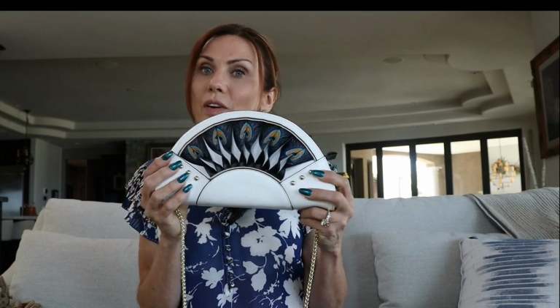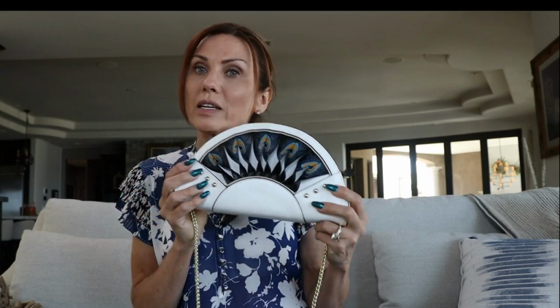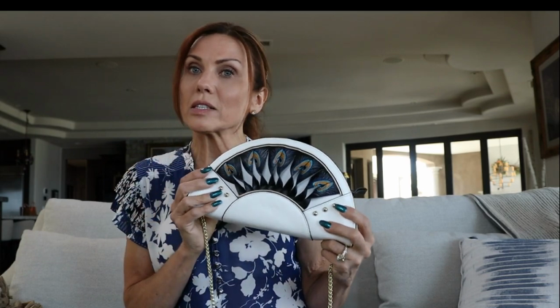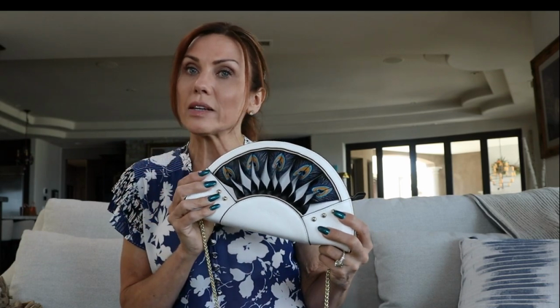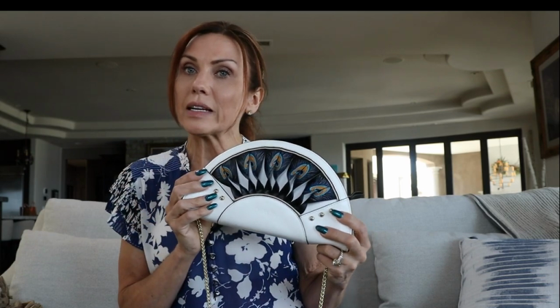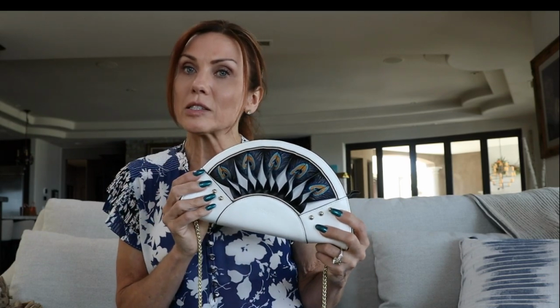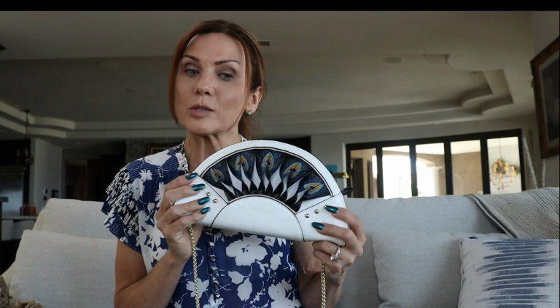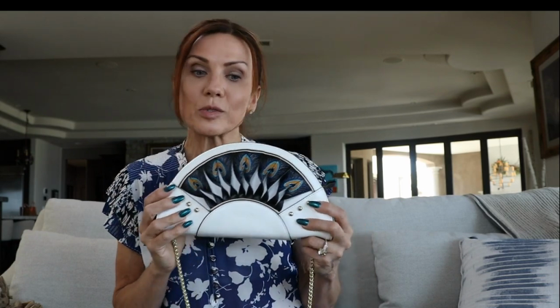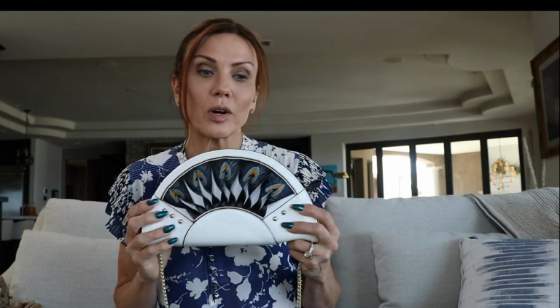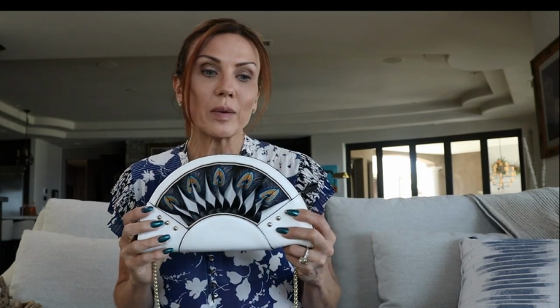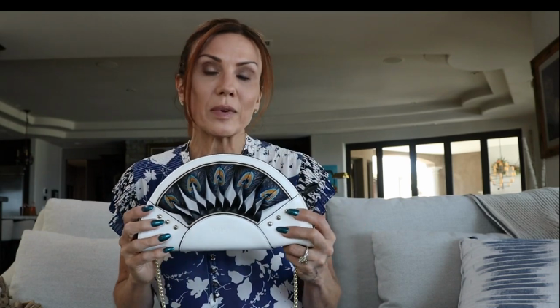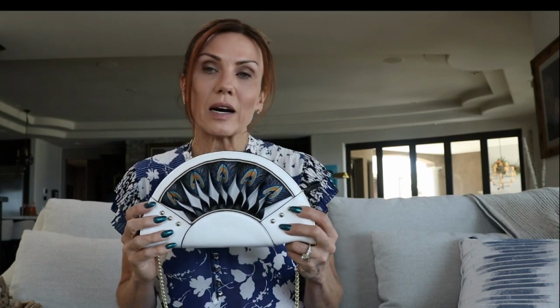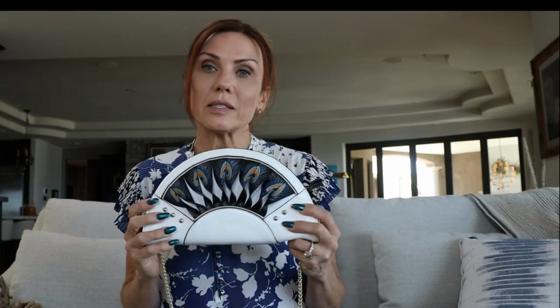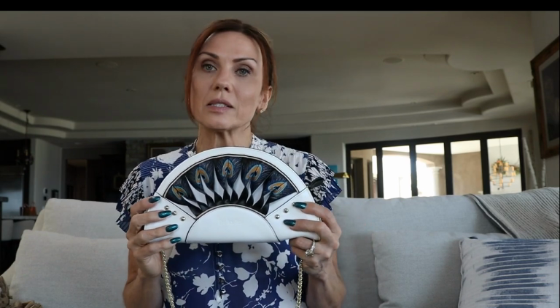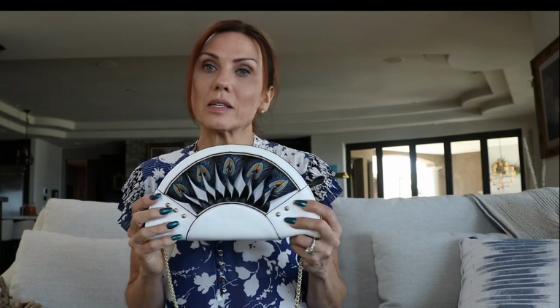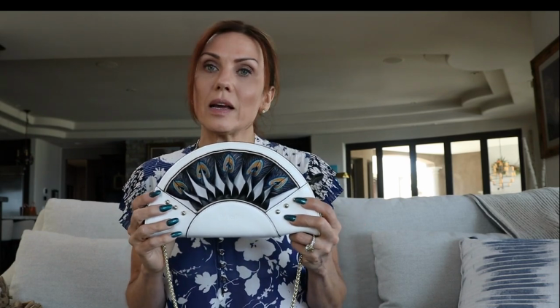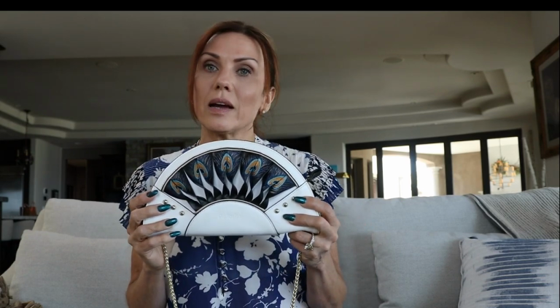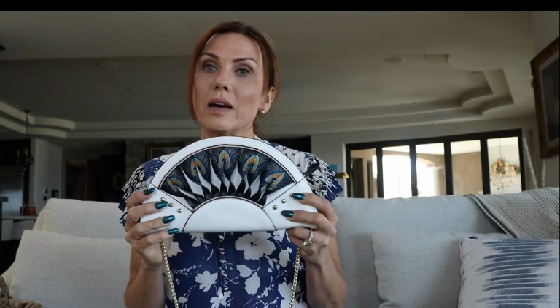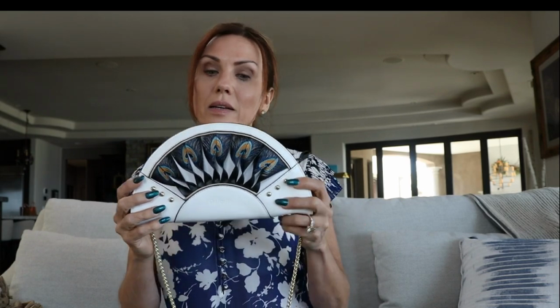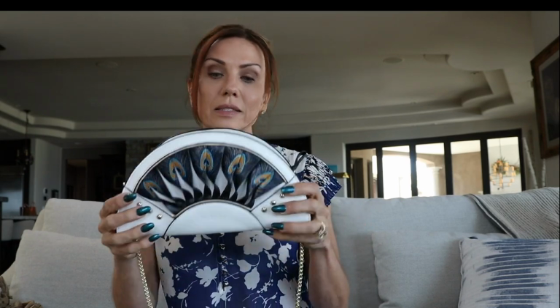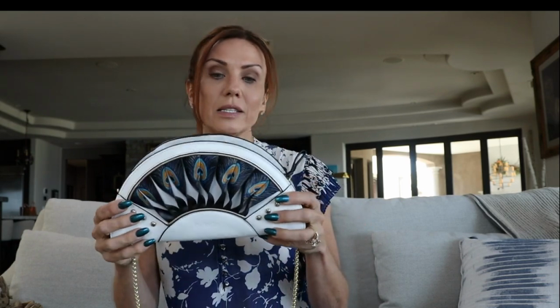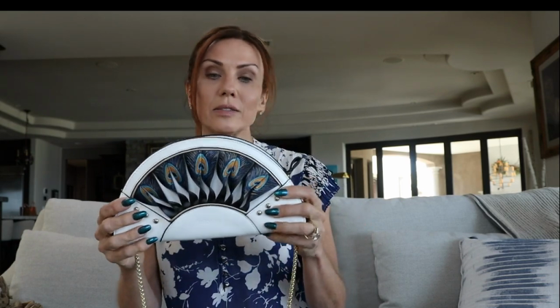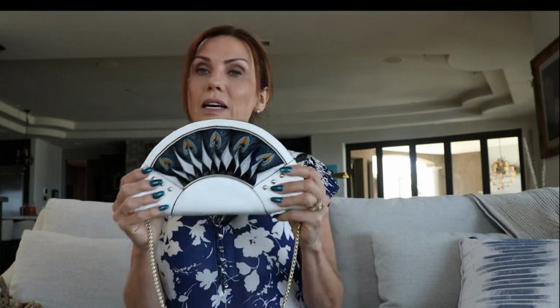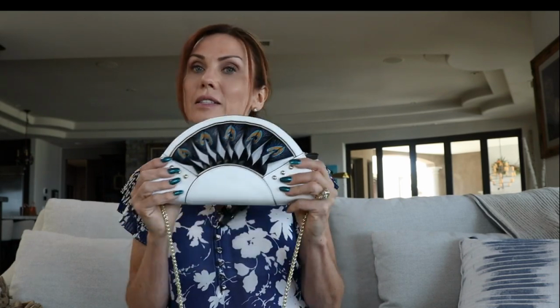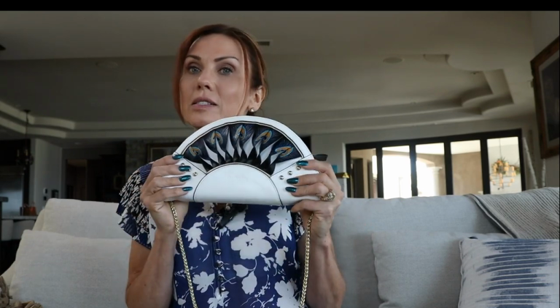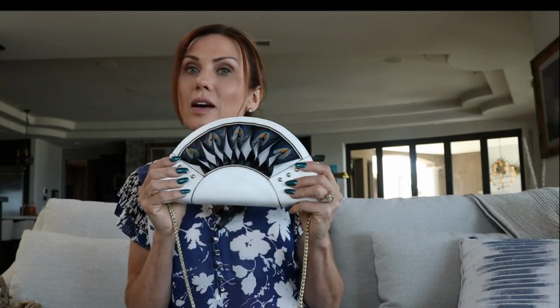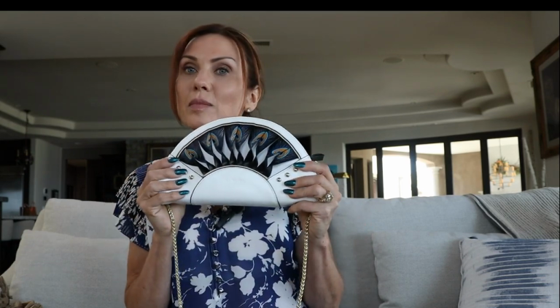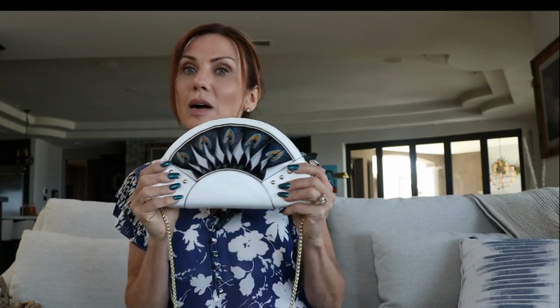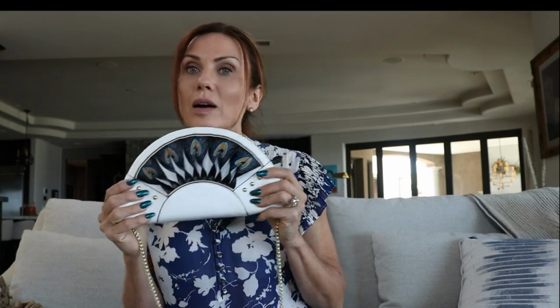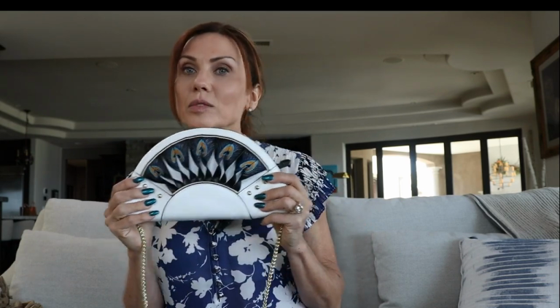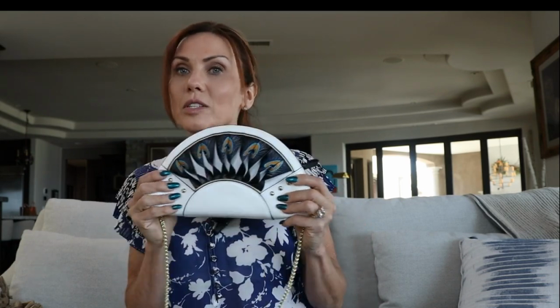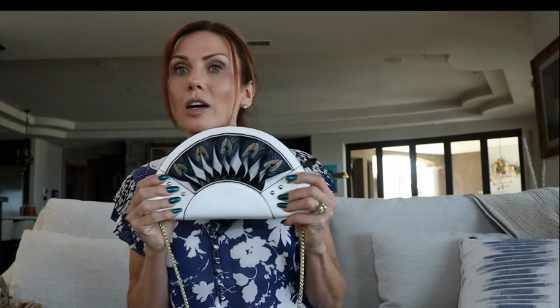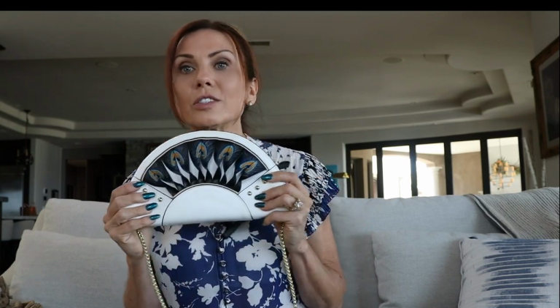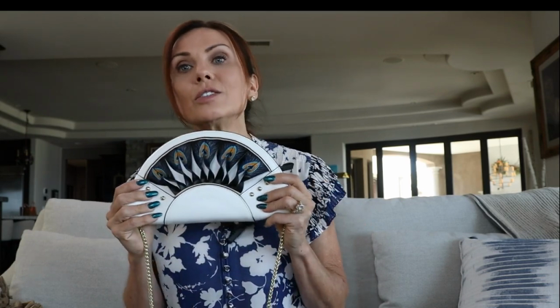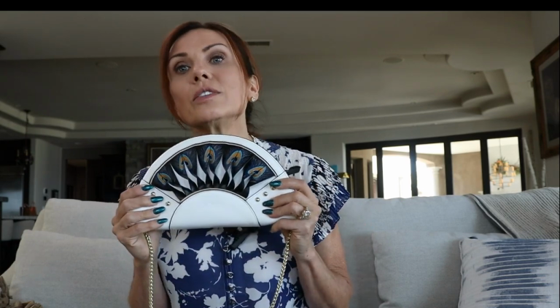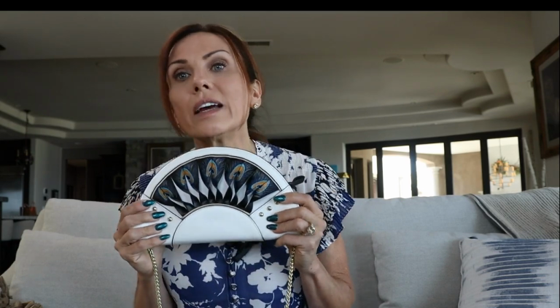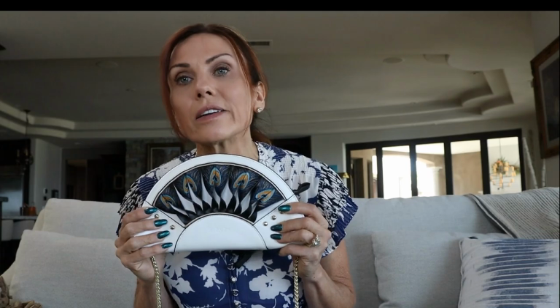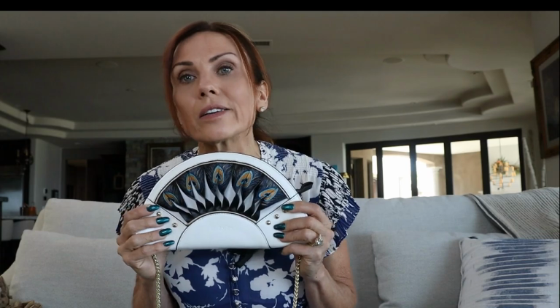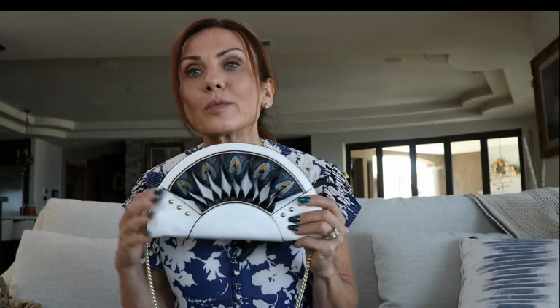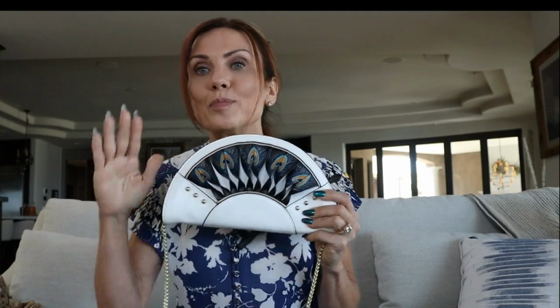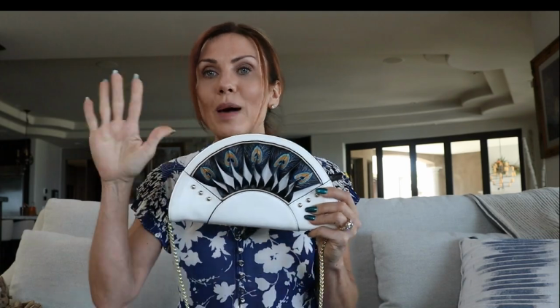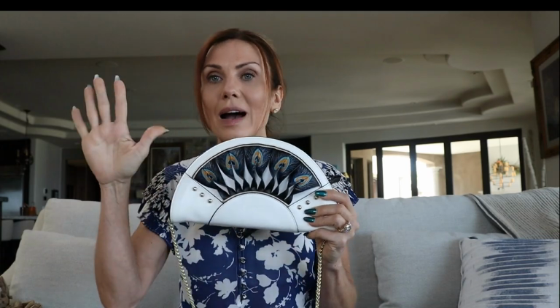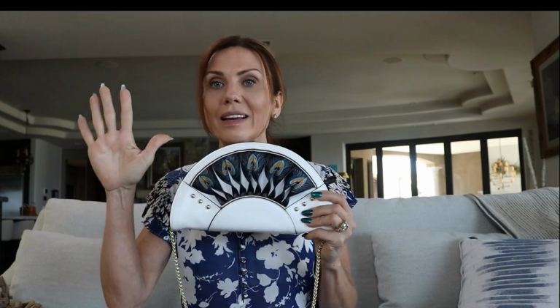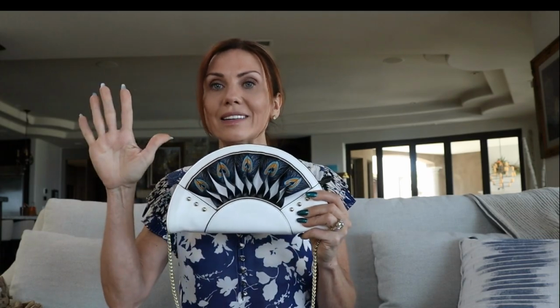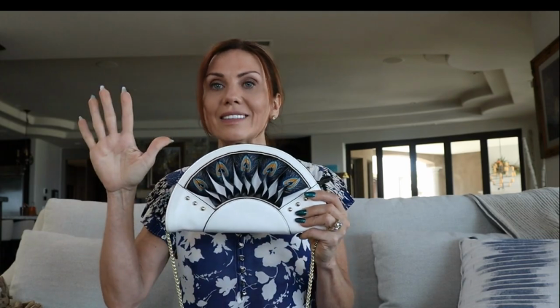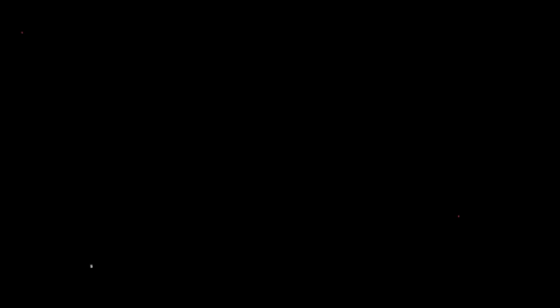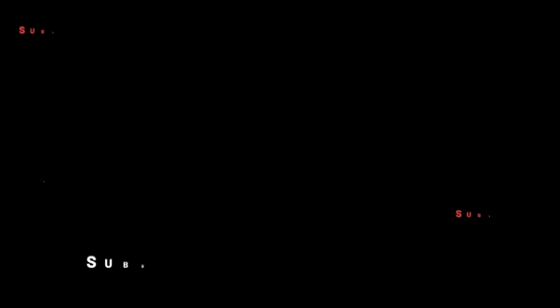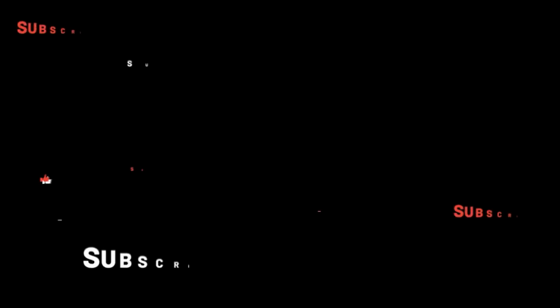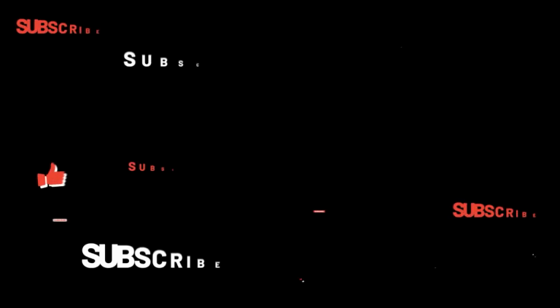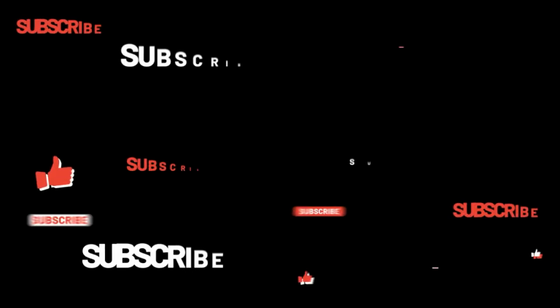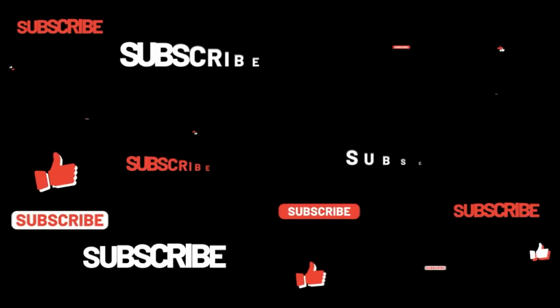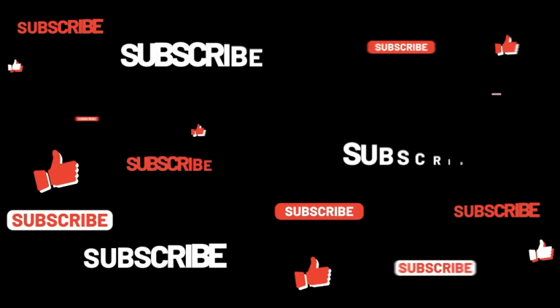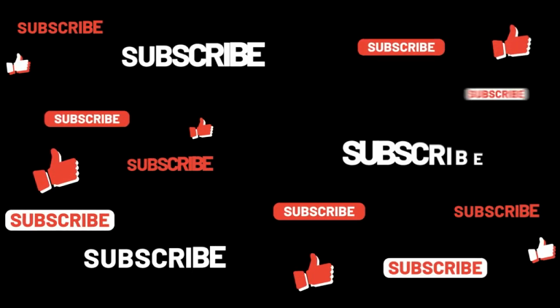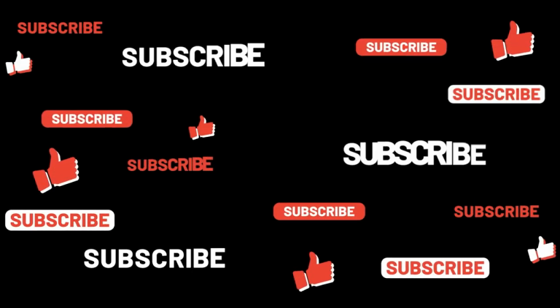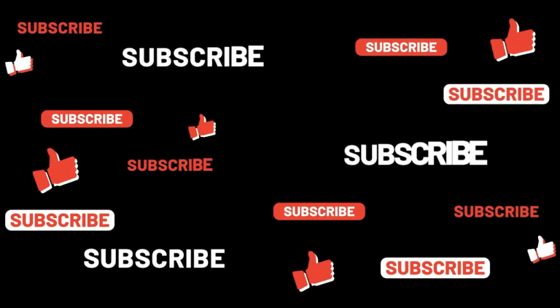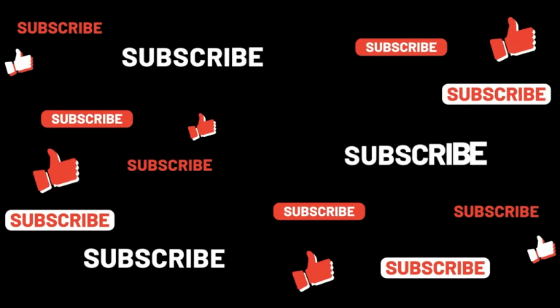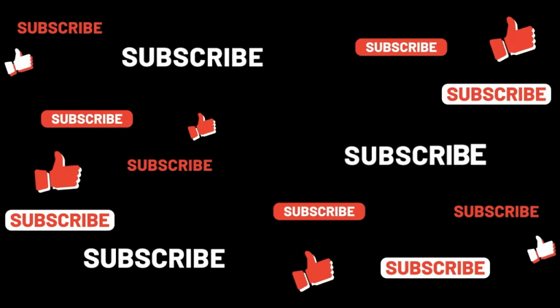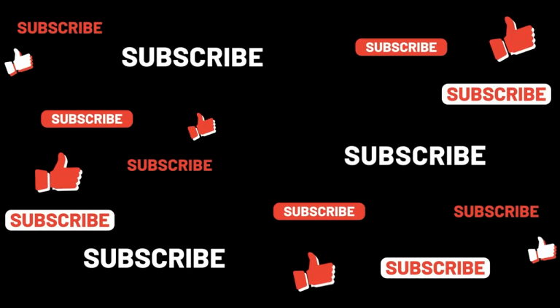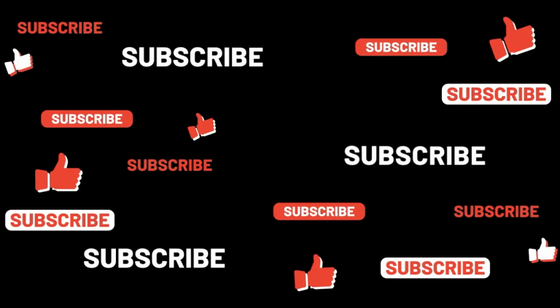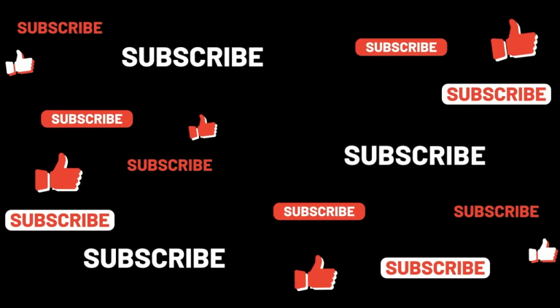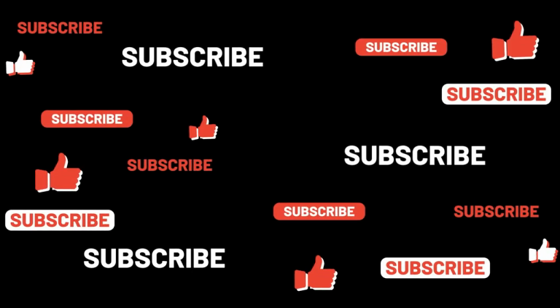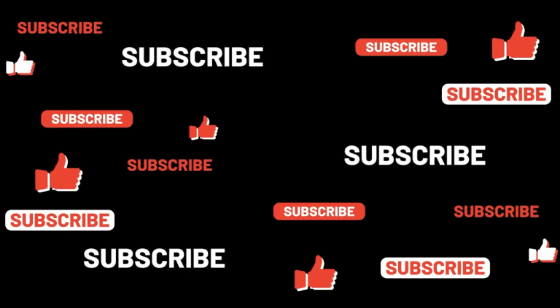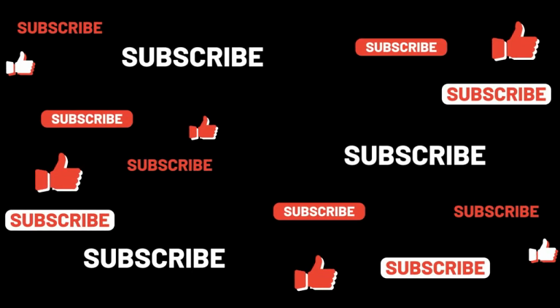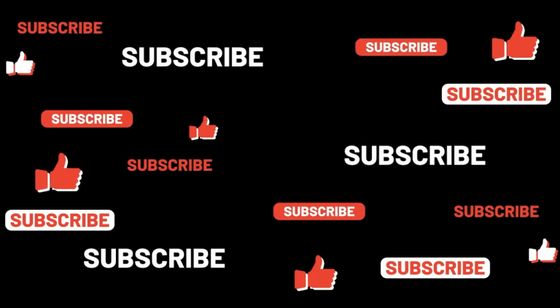Don't forget to like and subscribe, guys. And until next time, I will talk to you later. Bye!